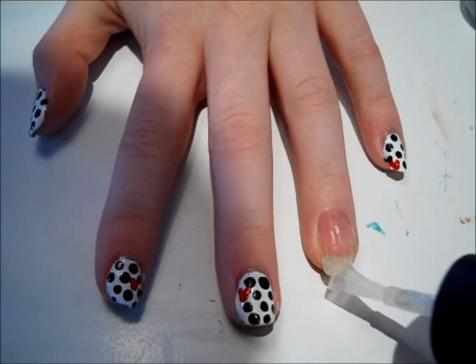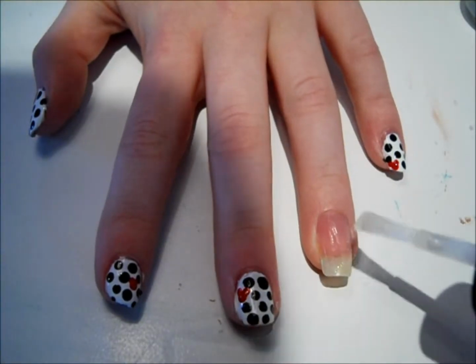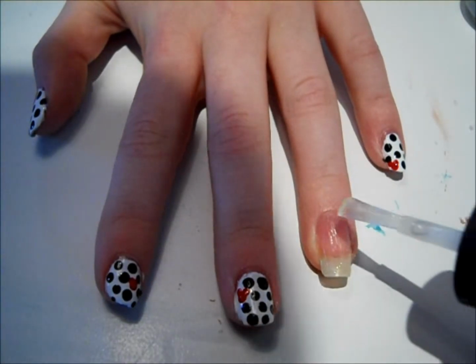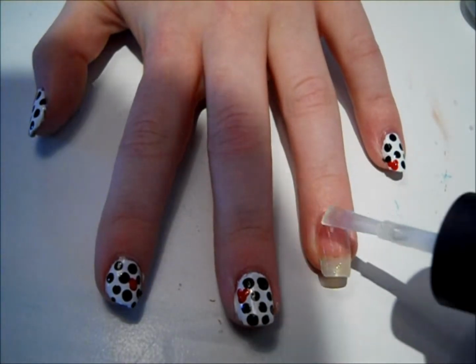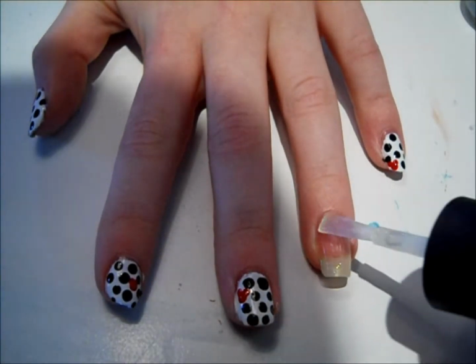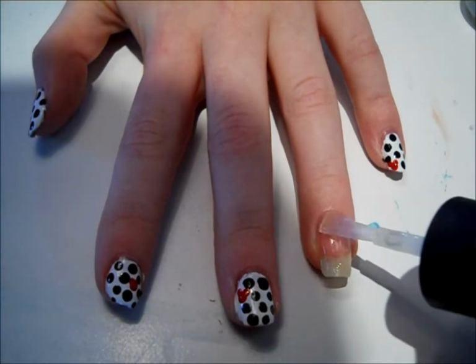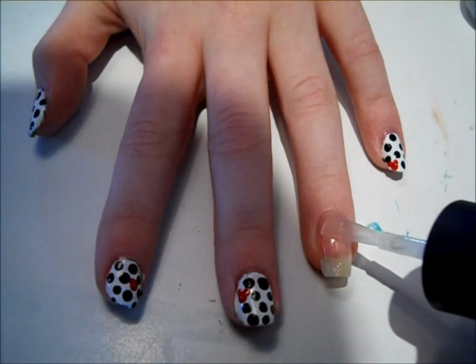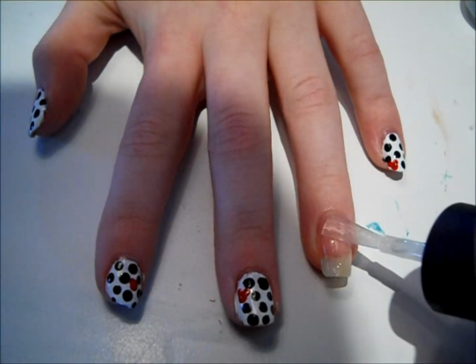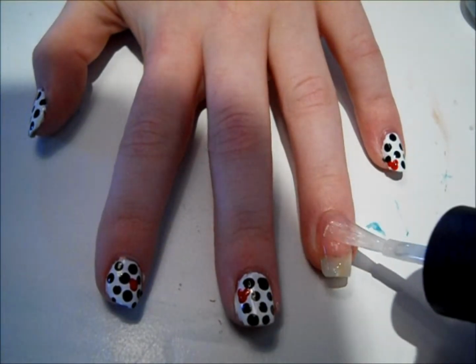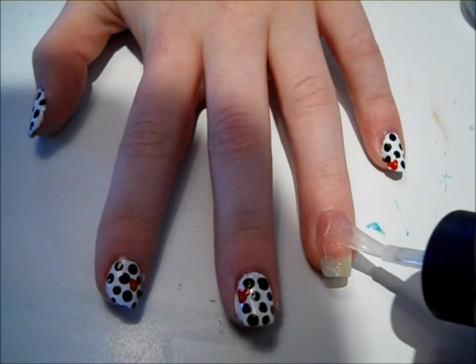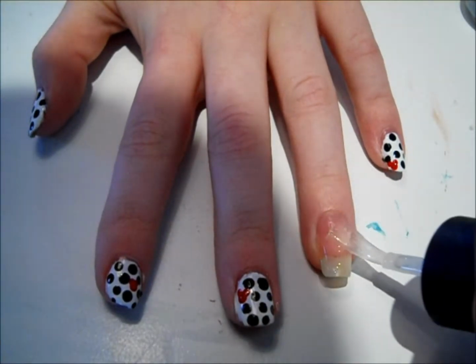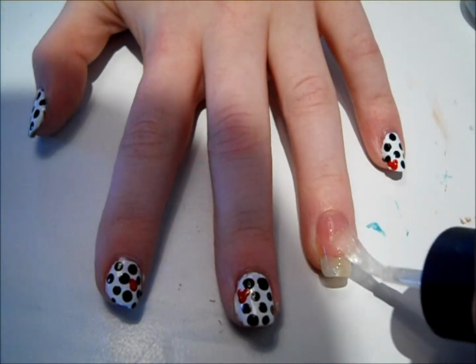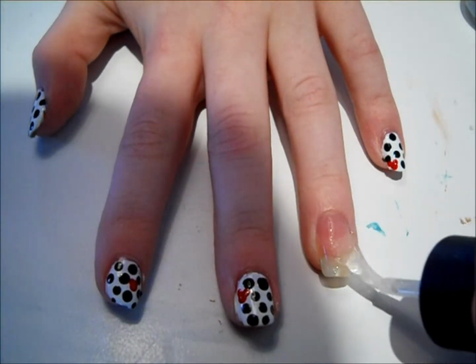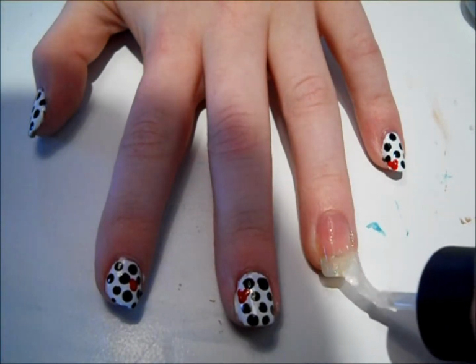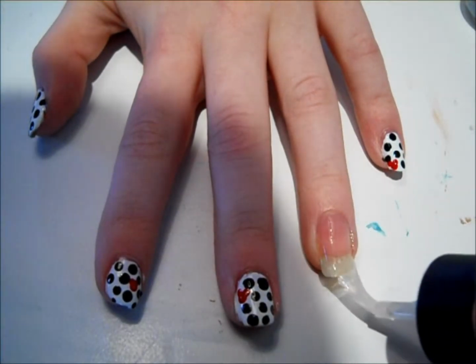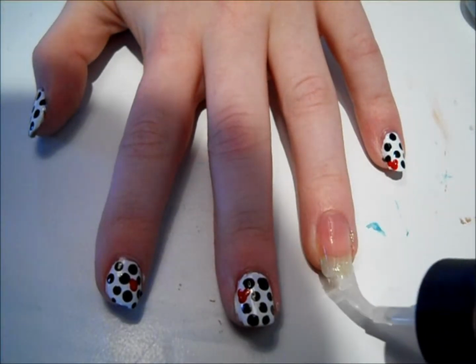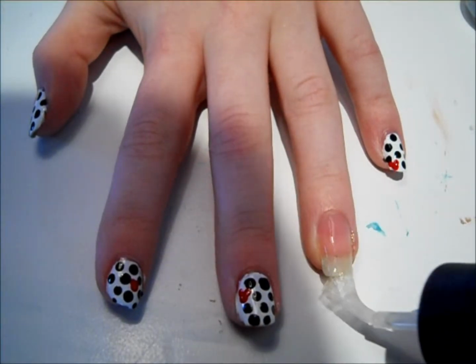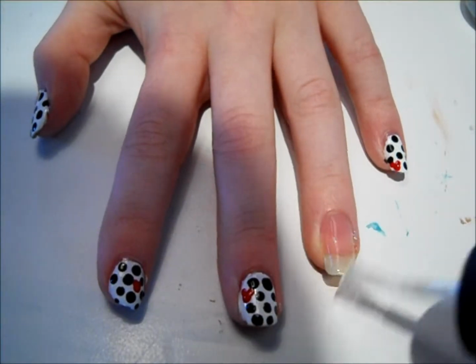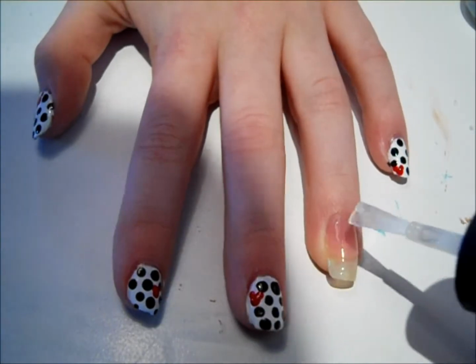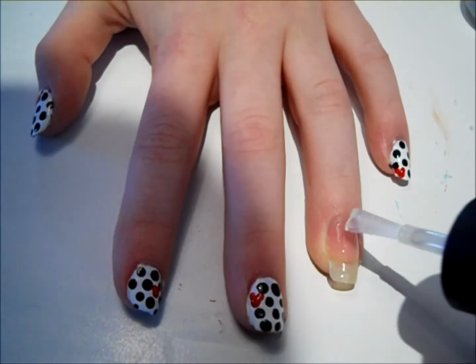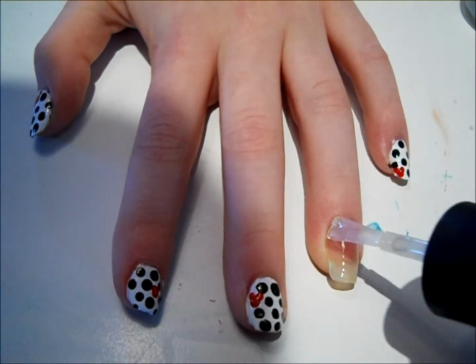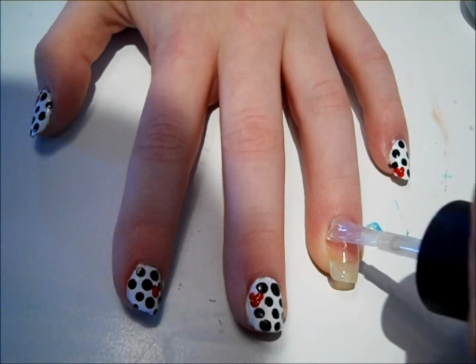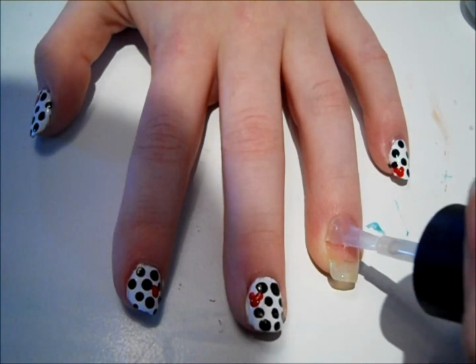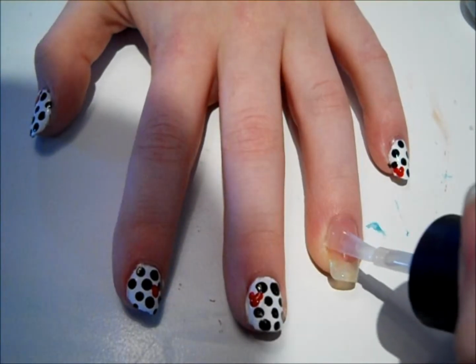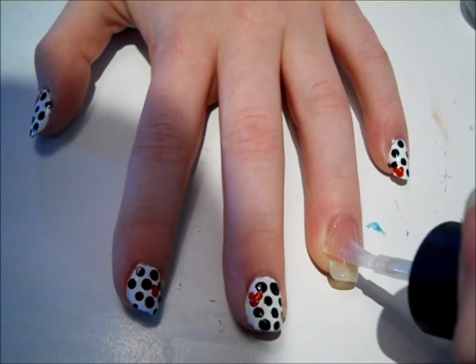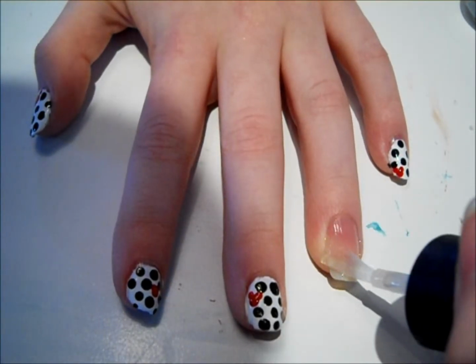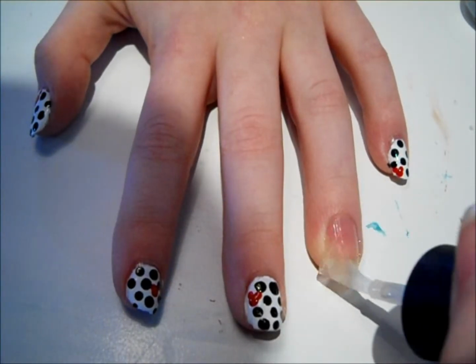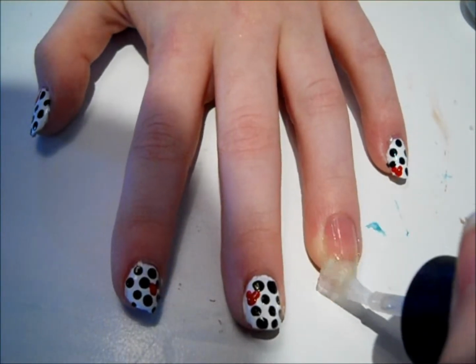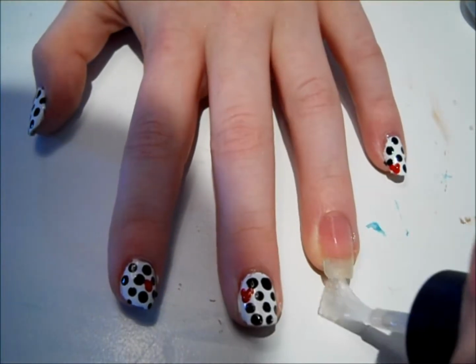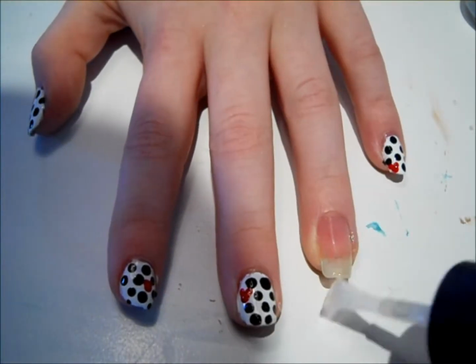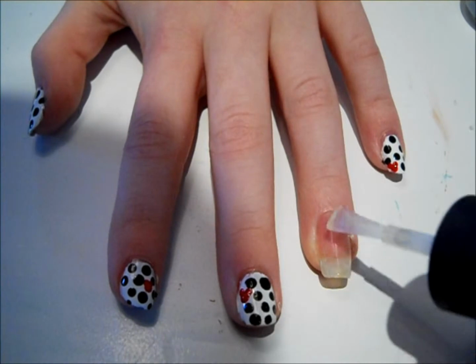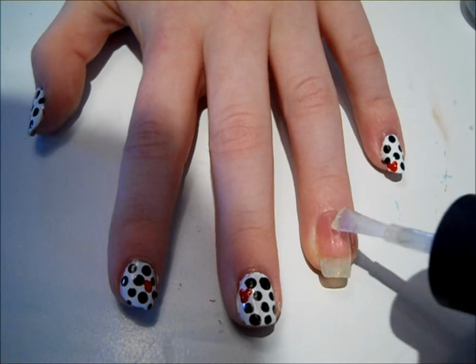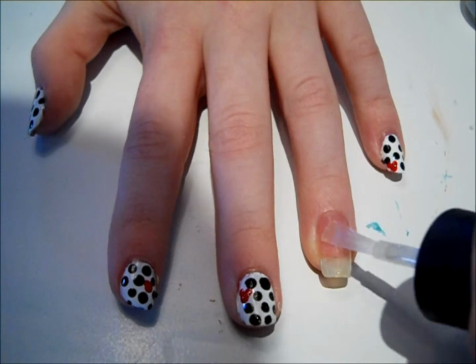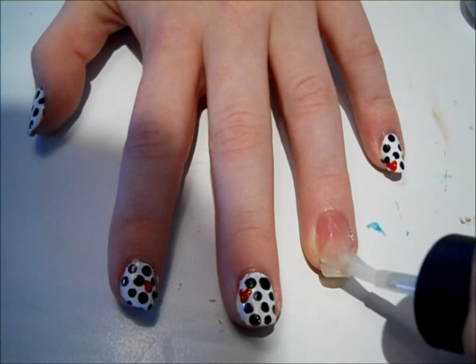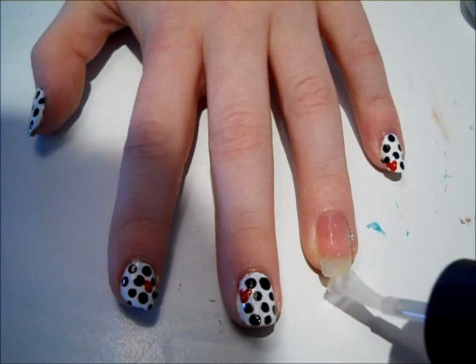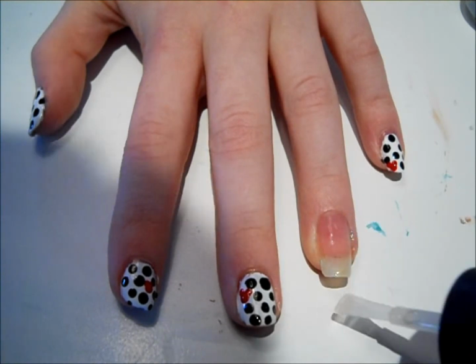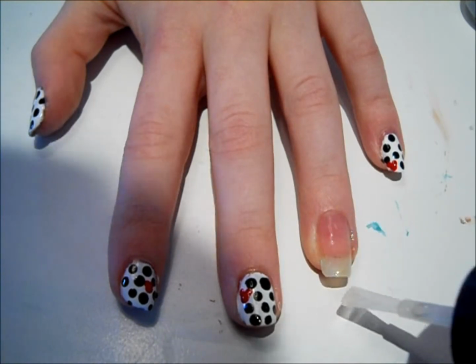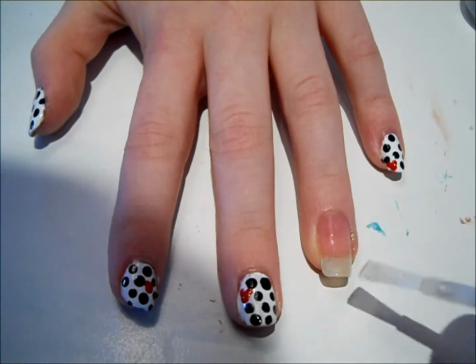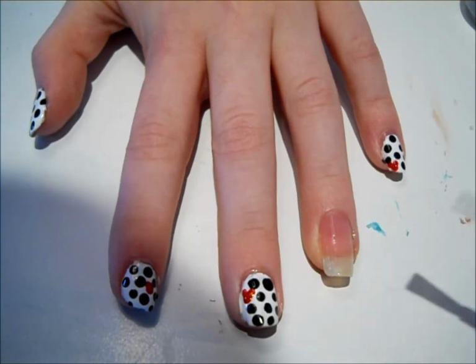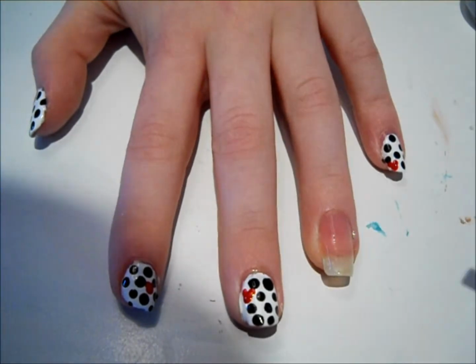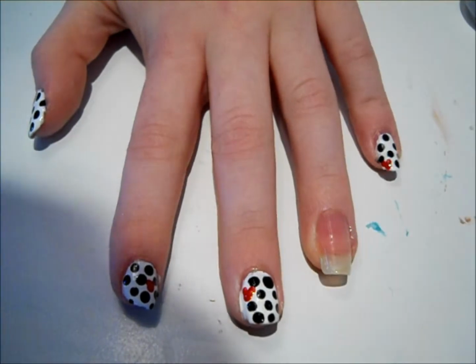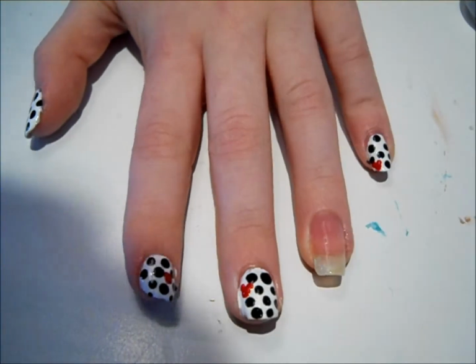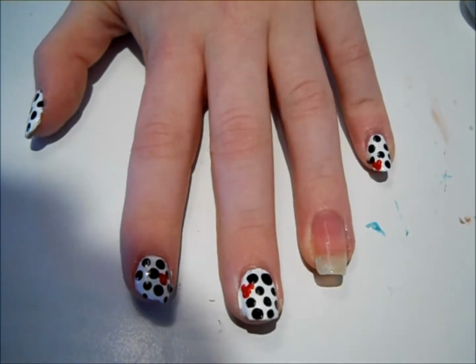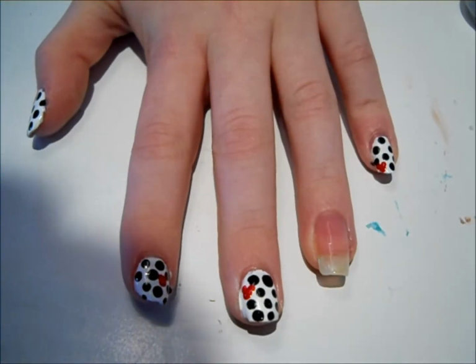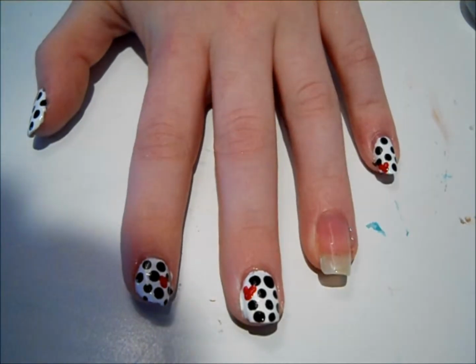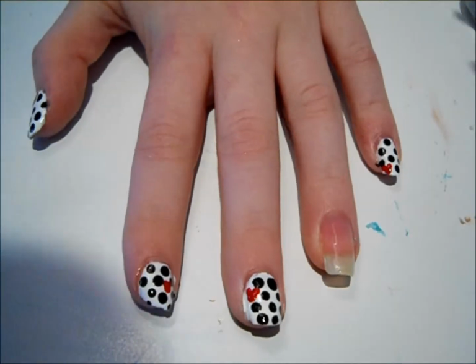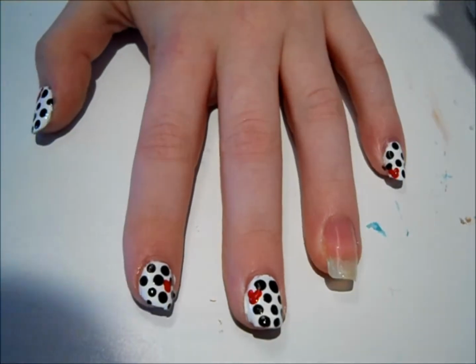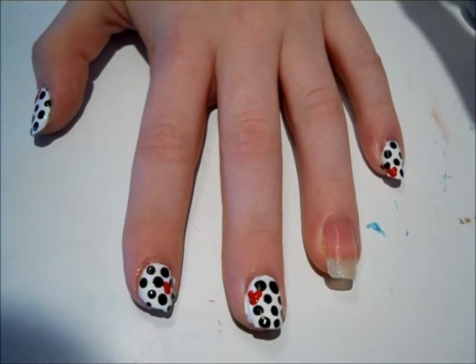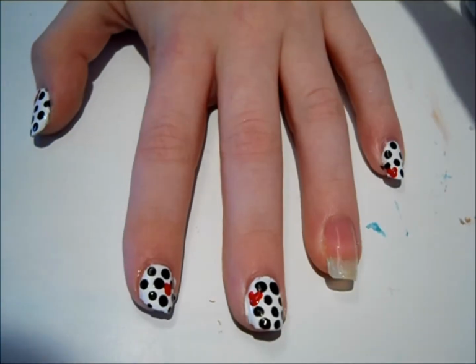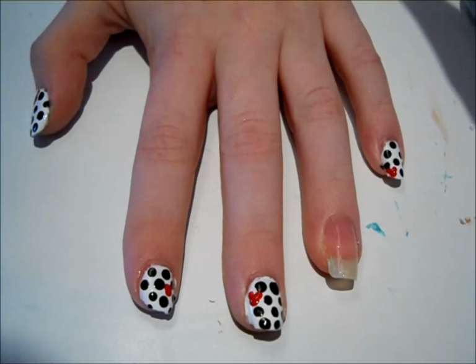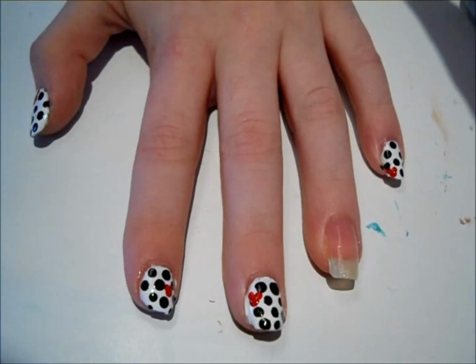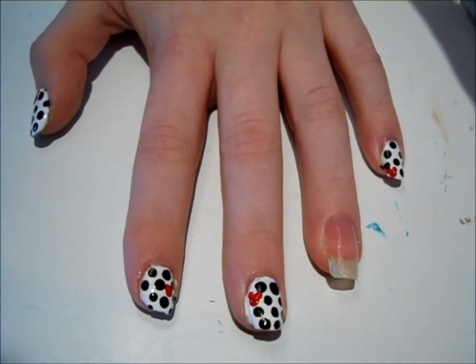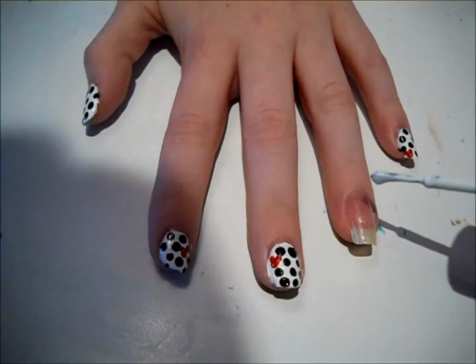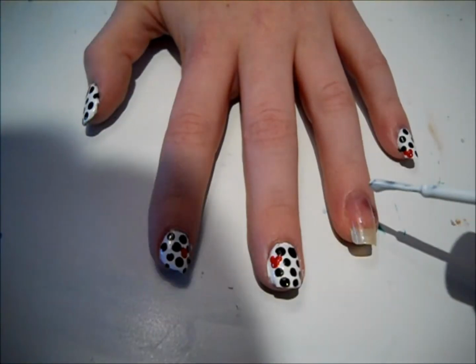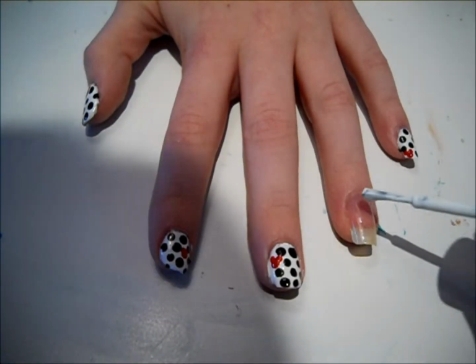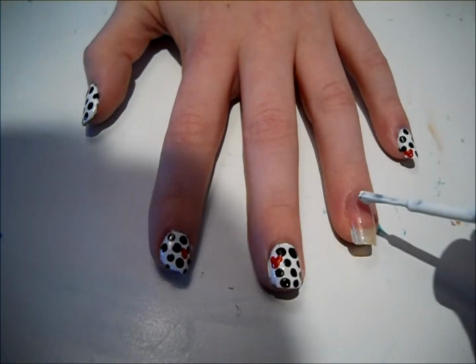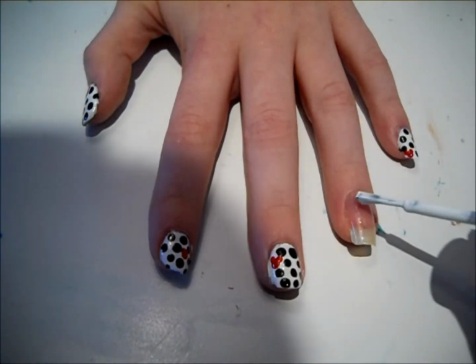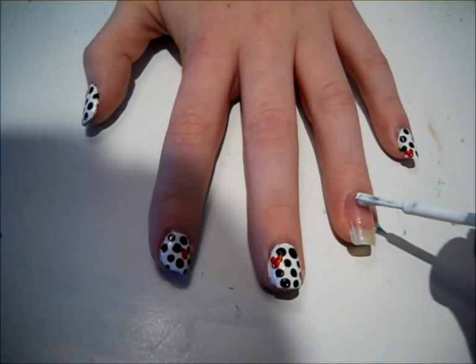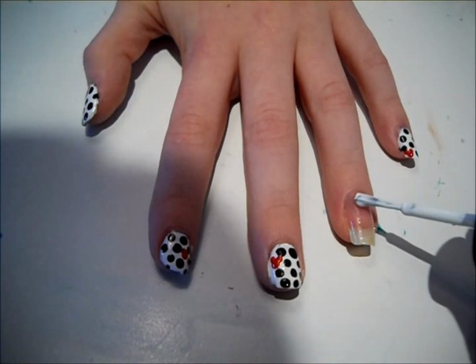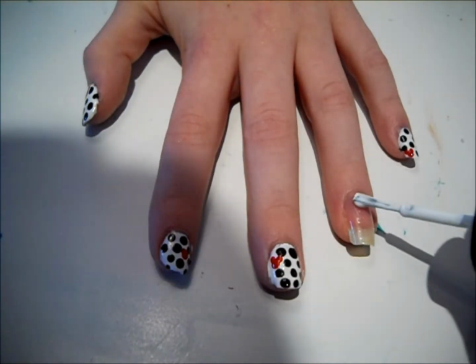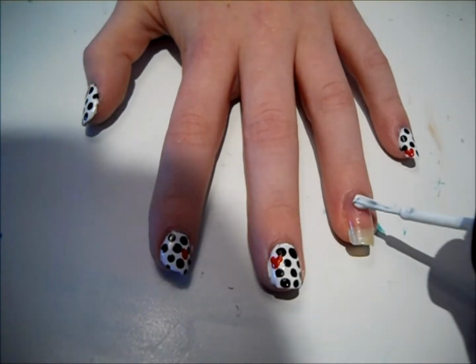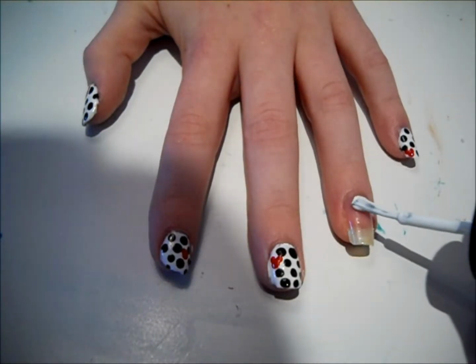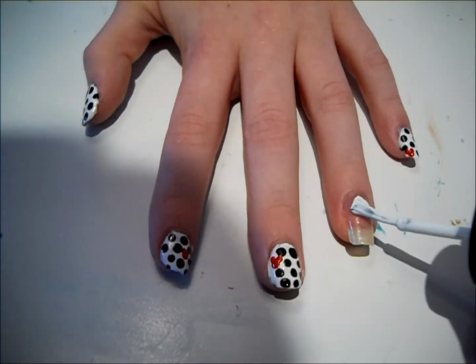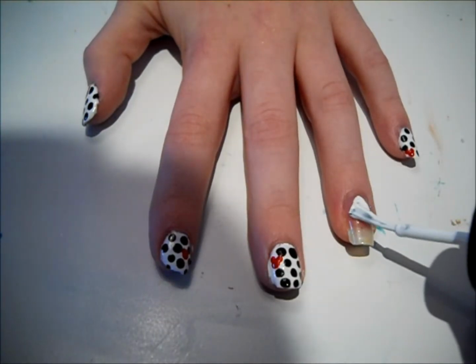First, put a base coat on all of your nails. This will strengthen them and make sure that your nail will not turn yellow after you take the polish off.